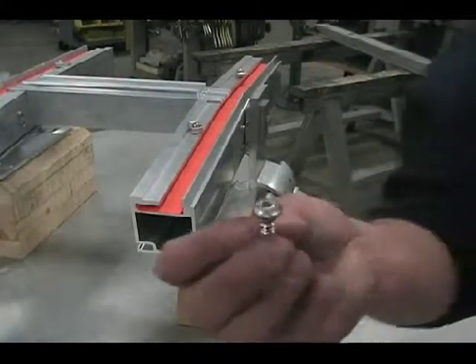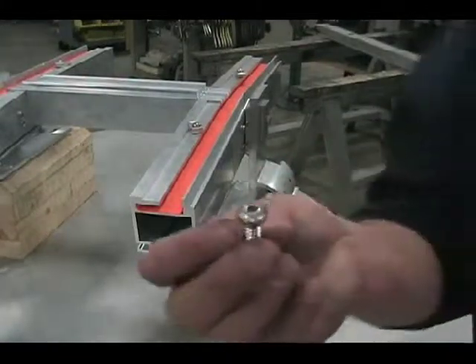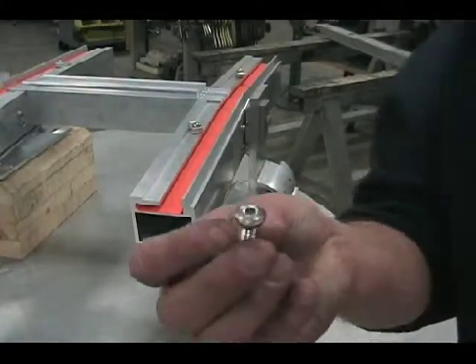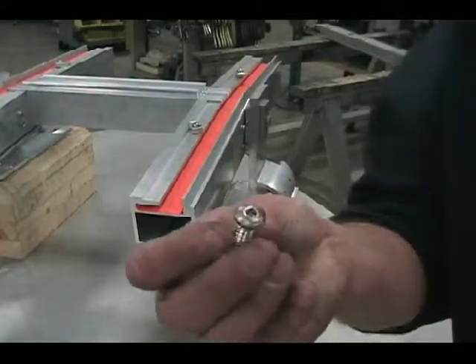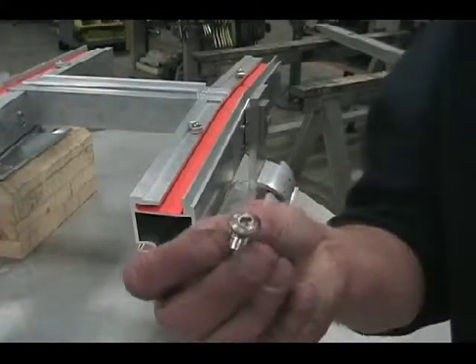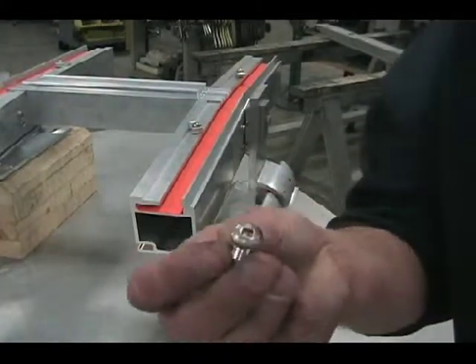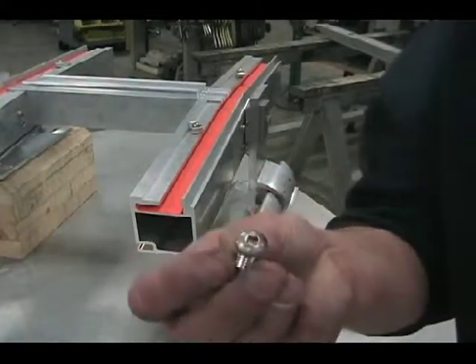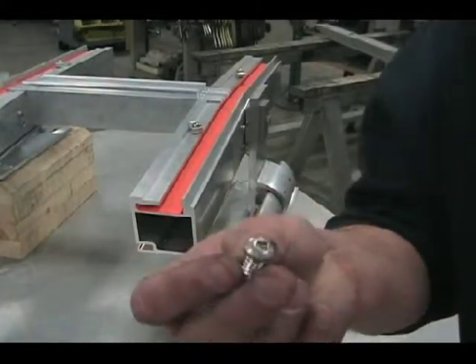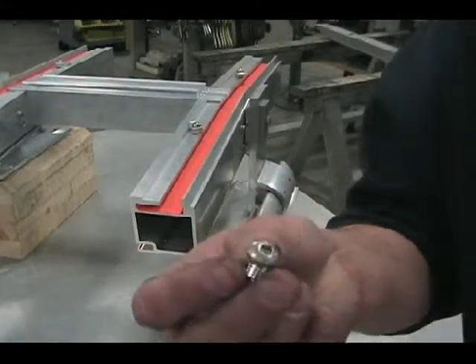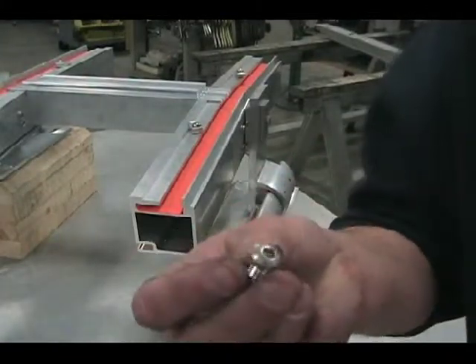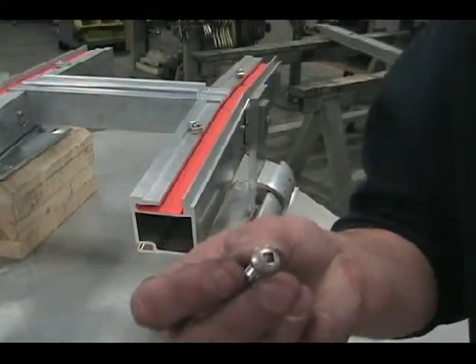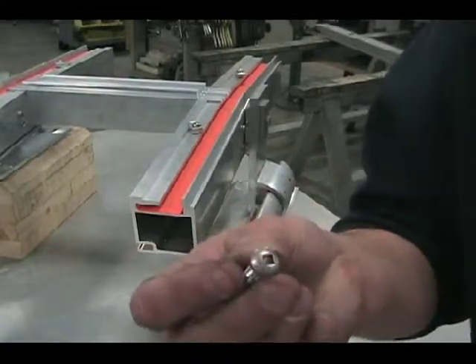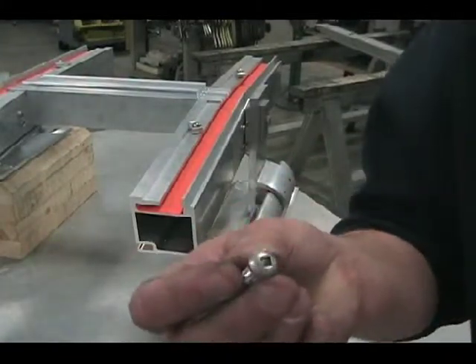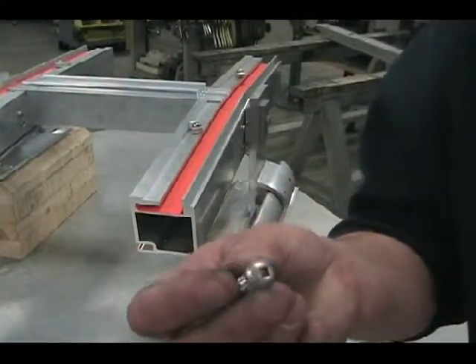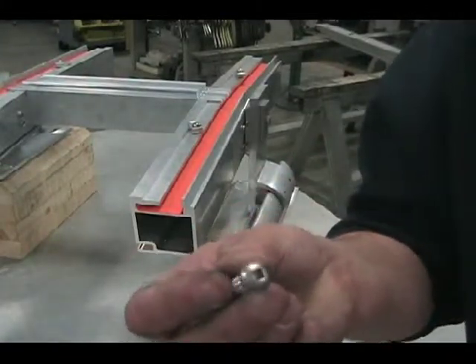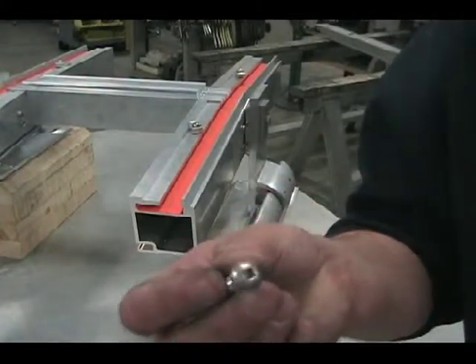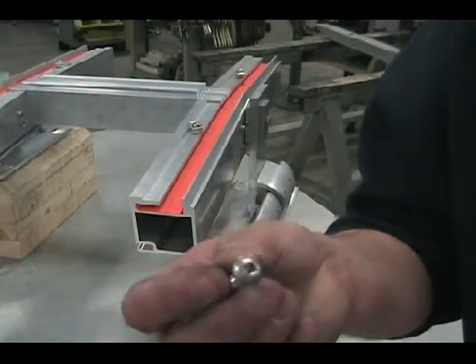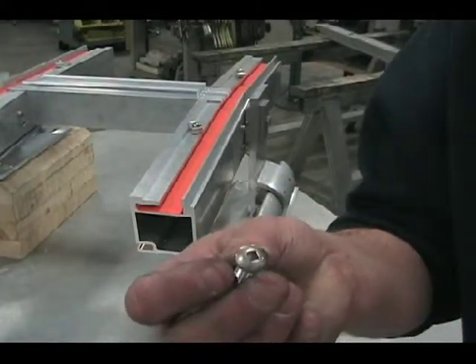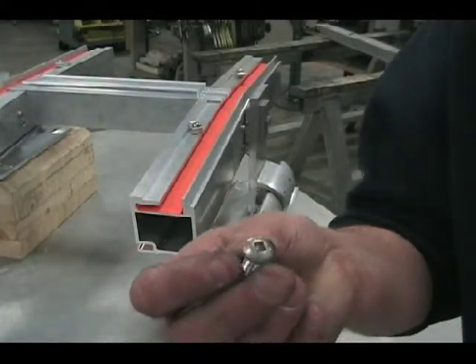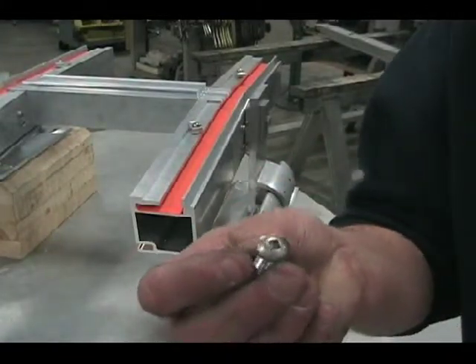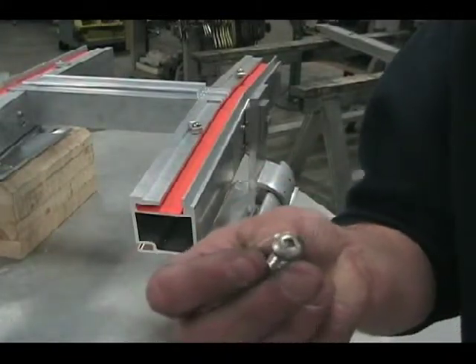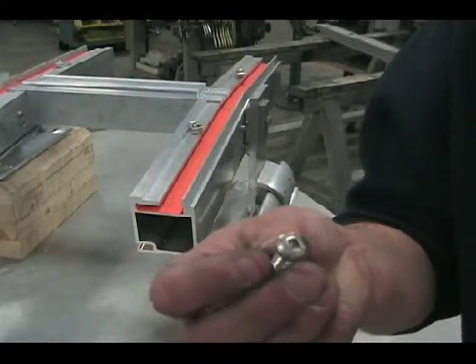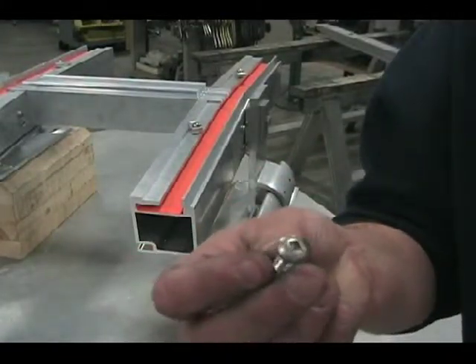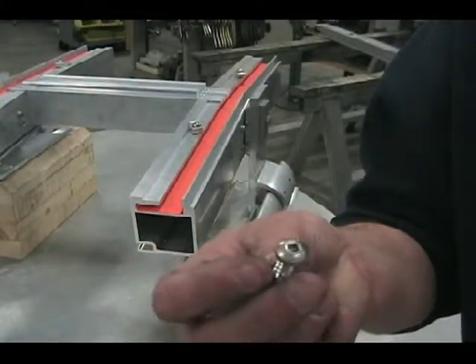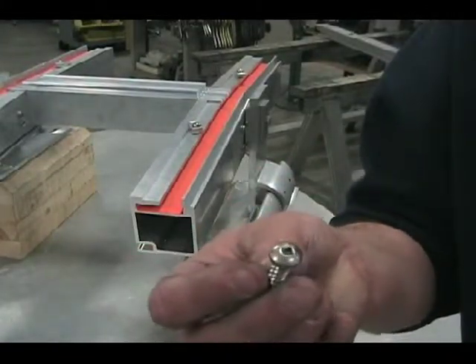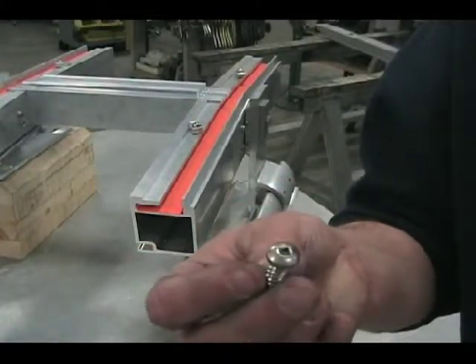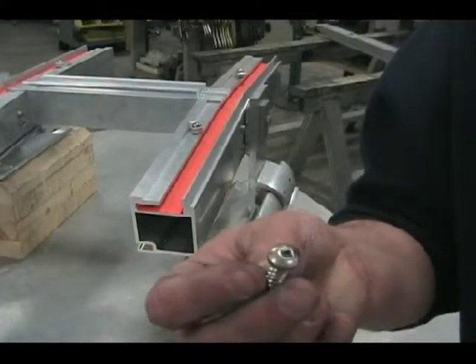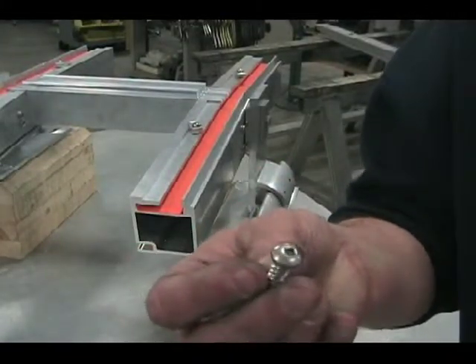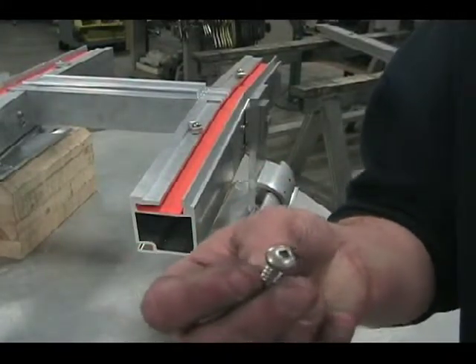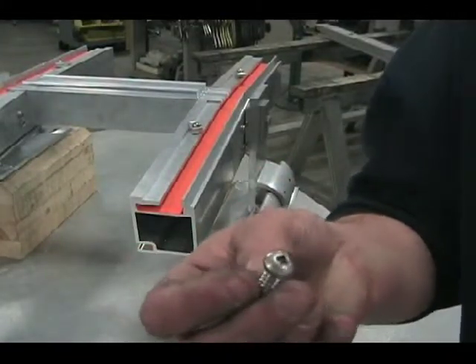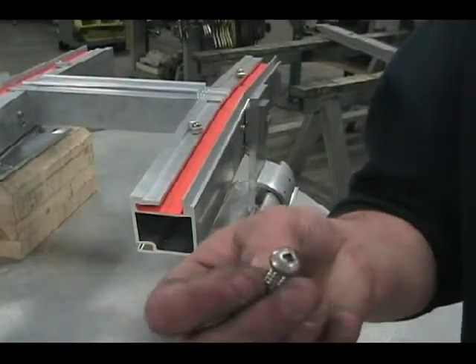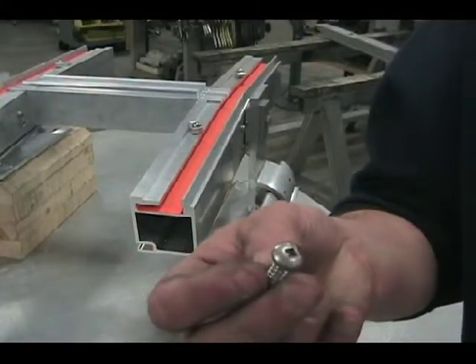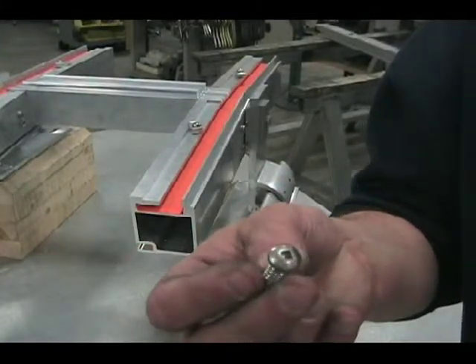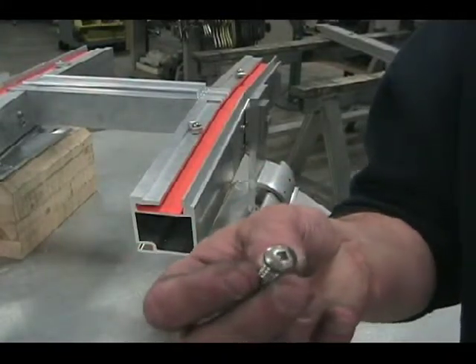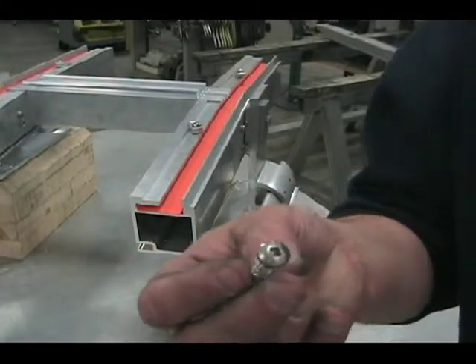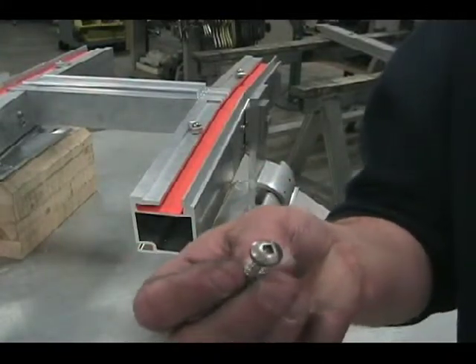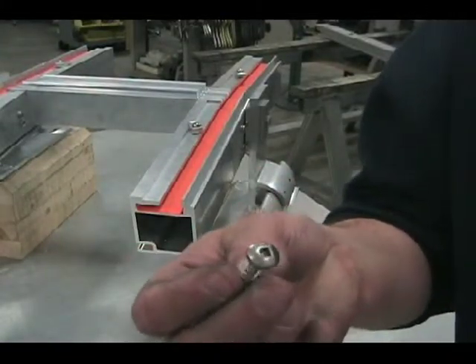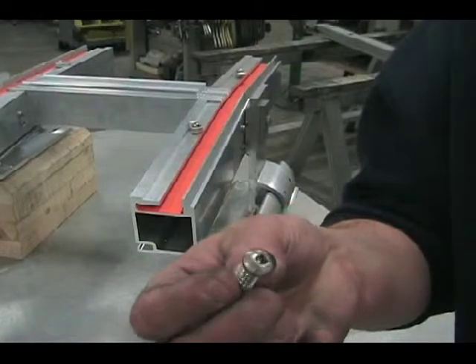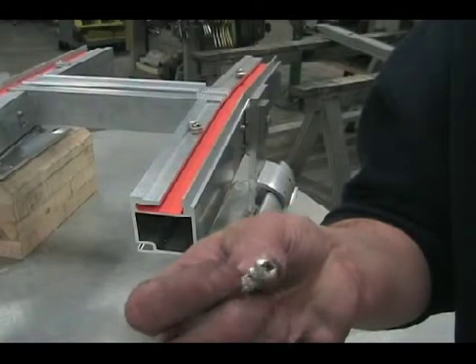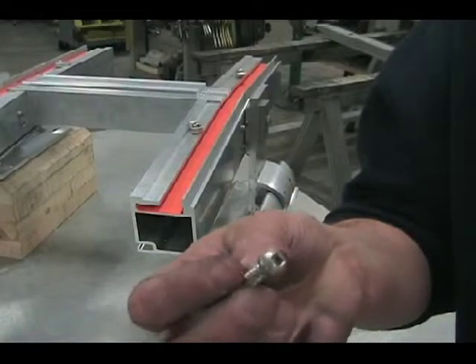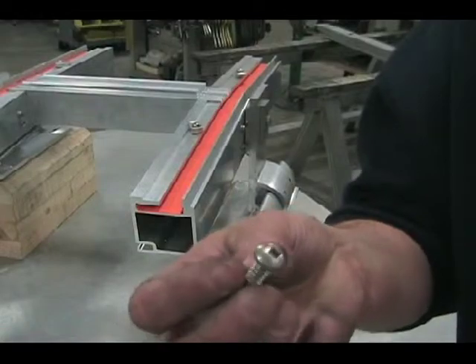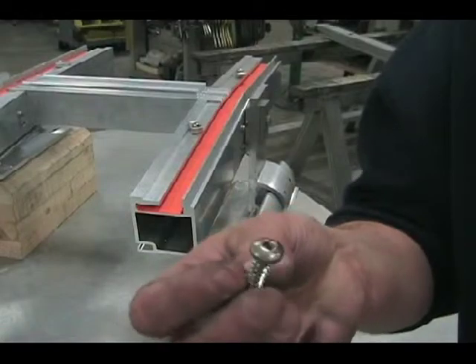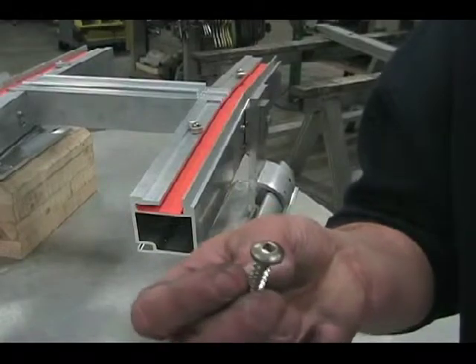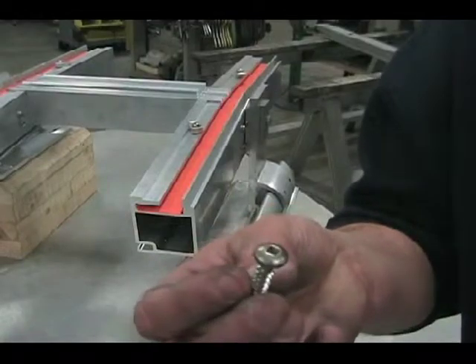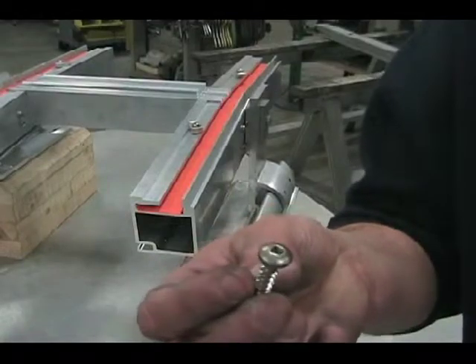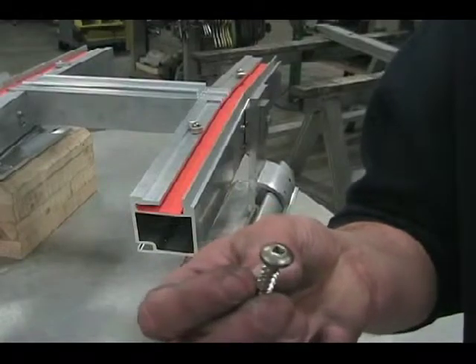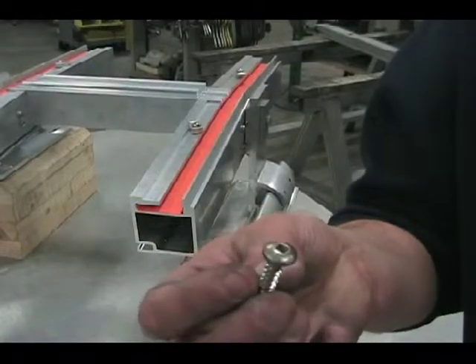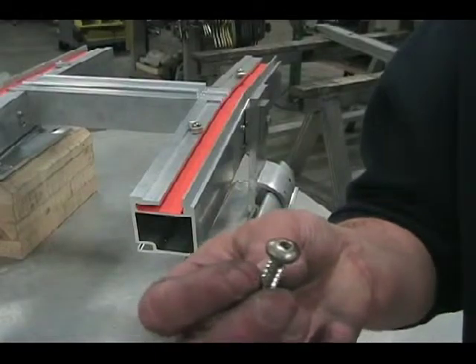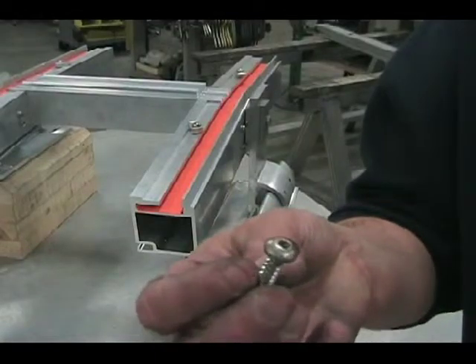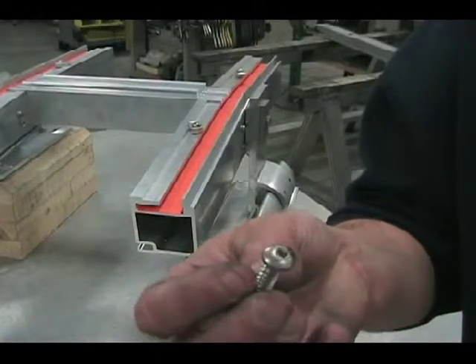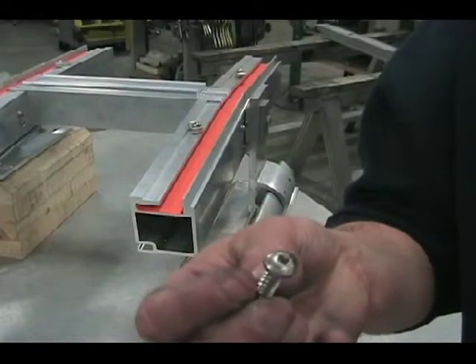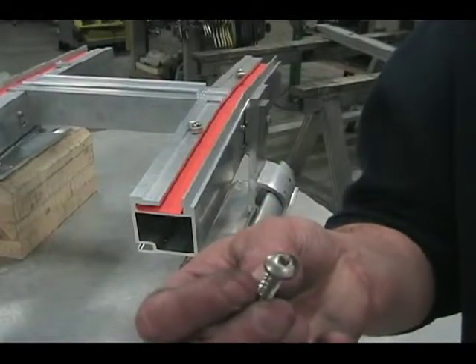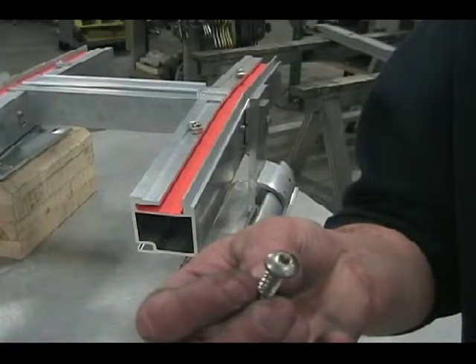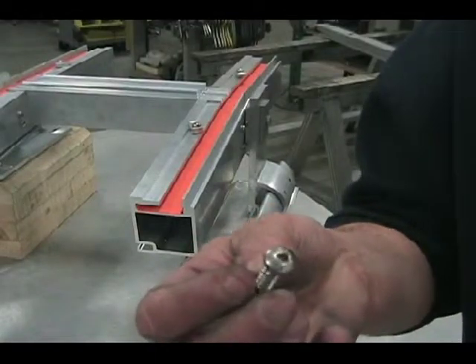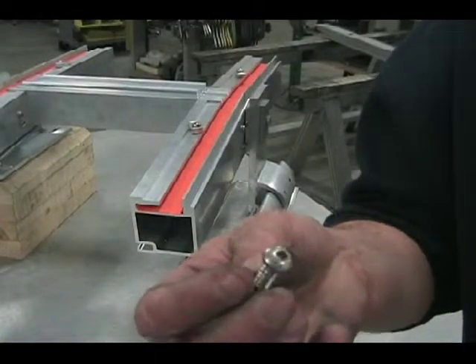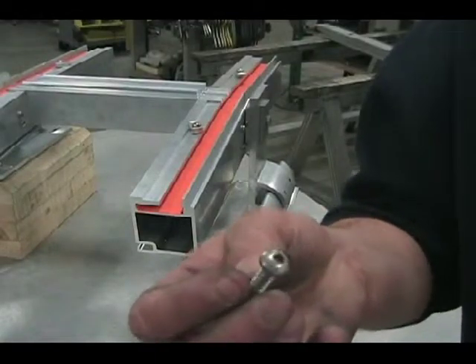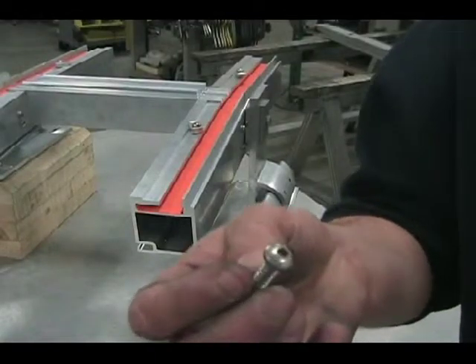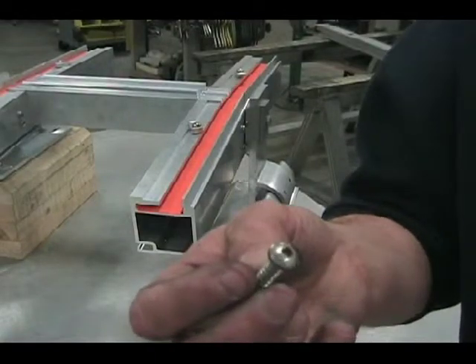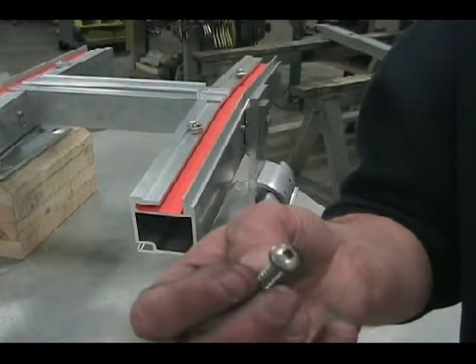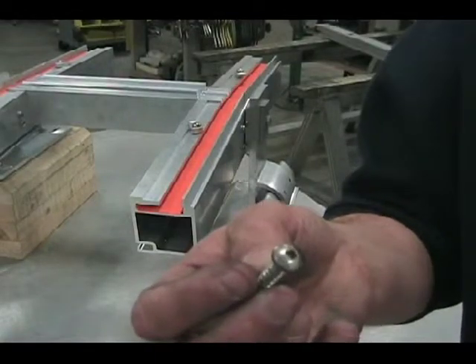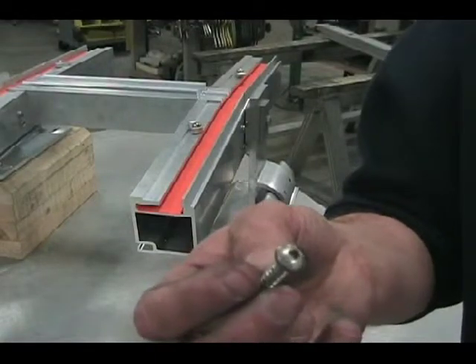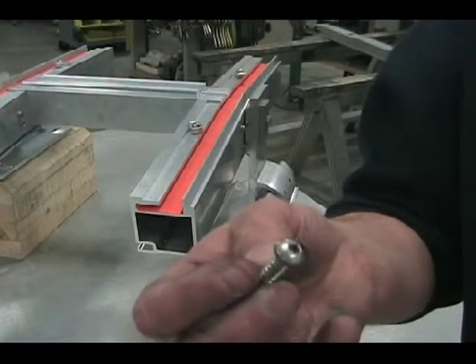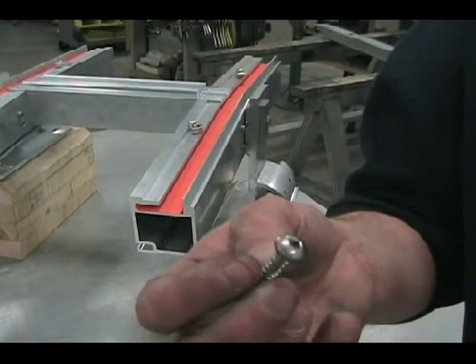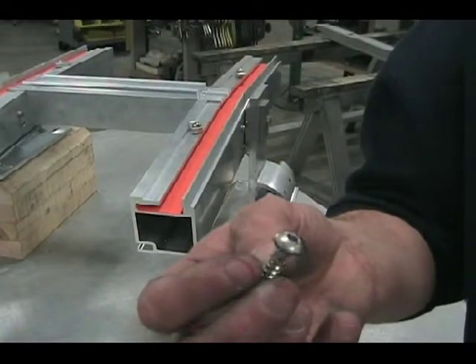These are display screws — you can see they've got a square drive and you want an R-3 bit to drive them. Other bits strip it out.